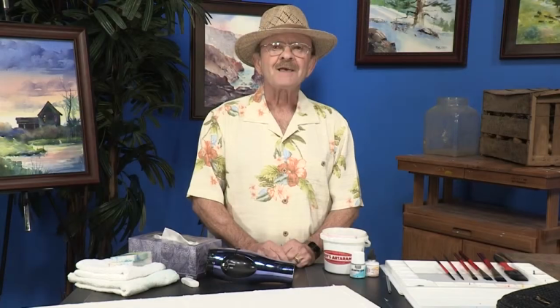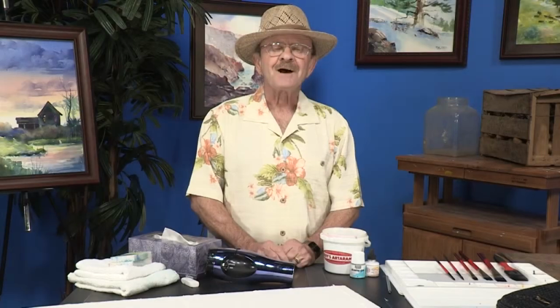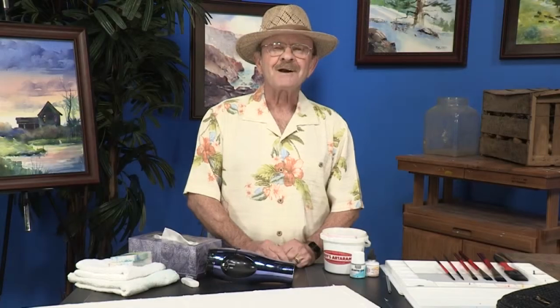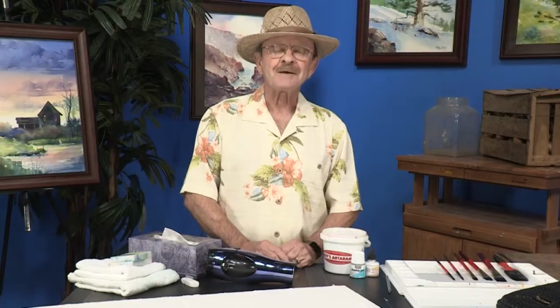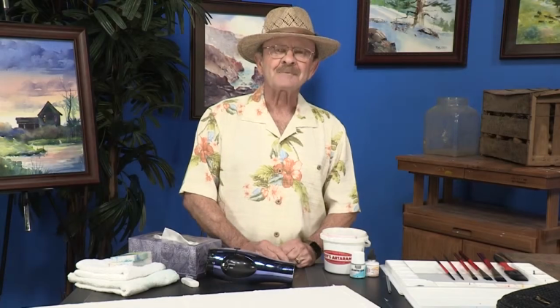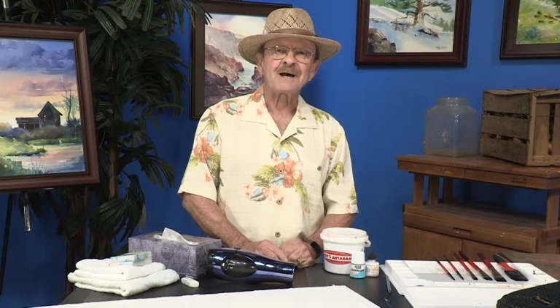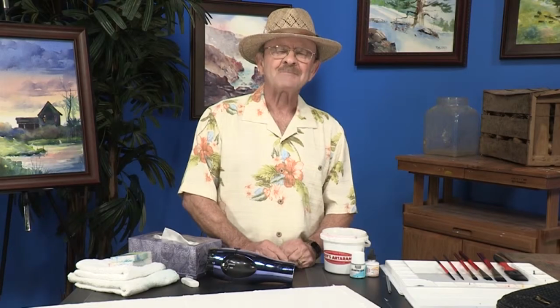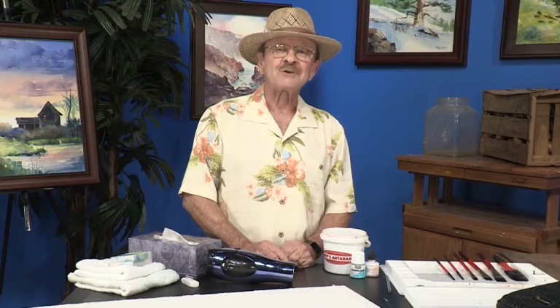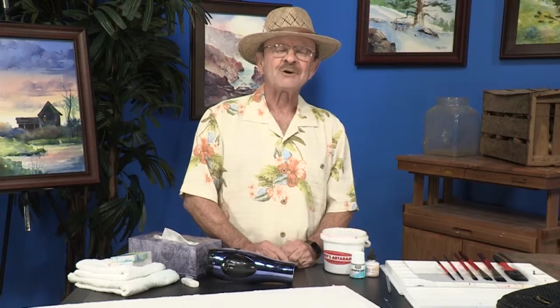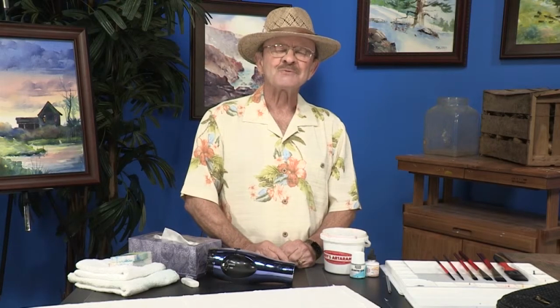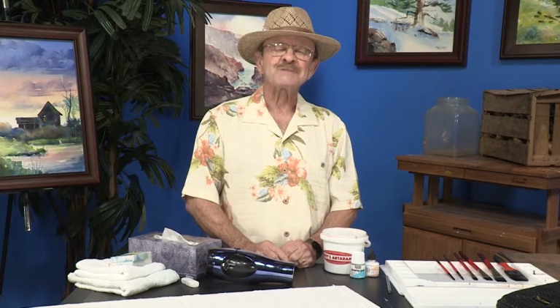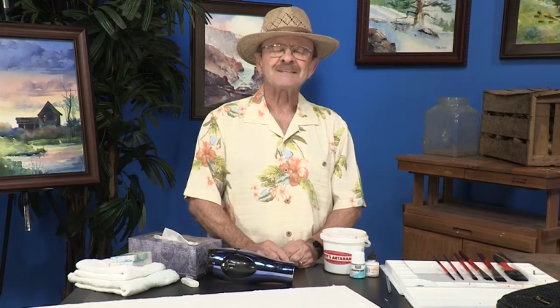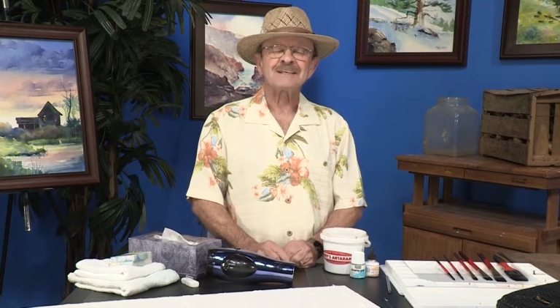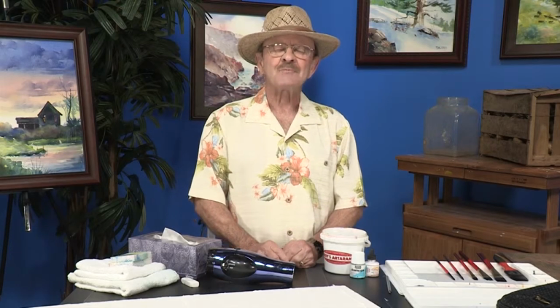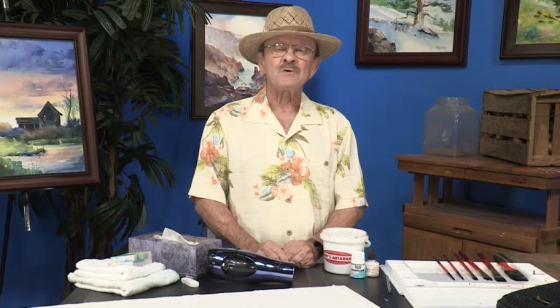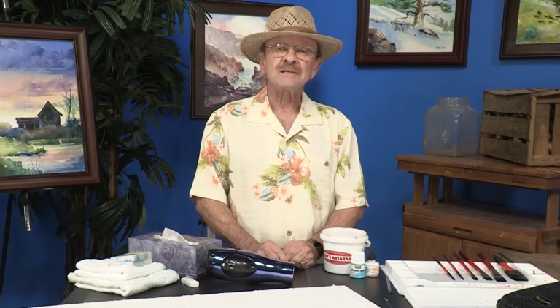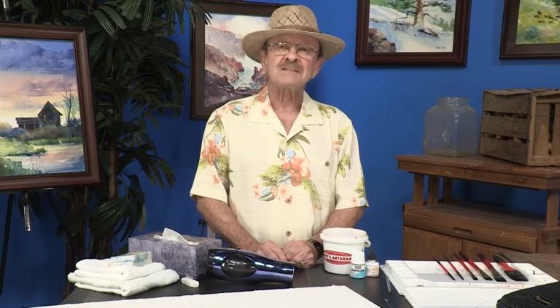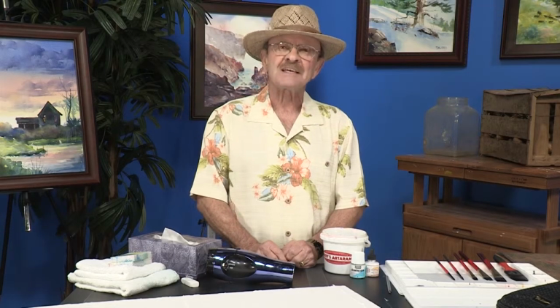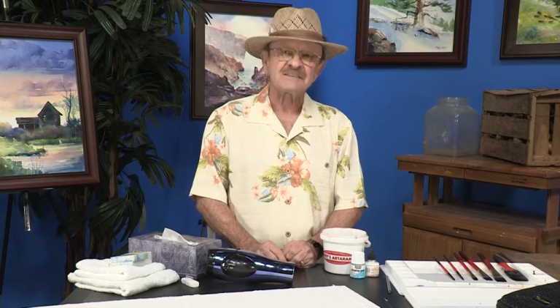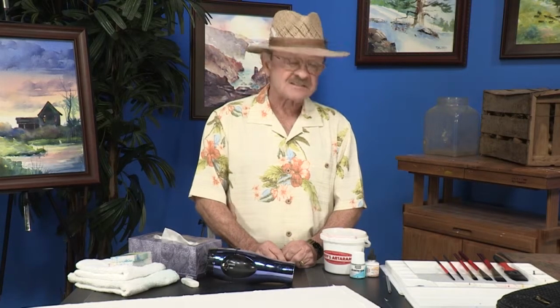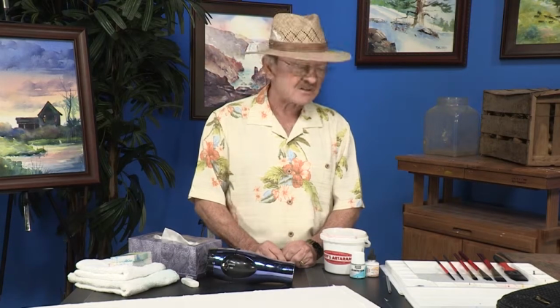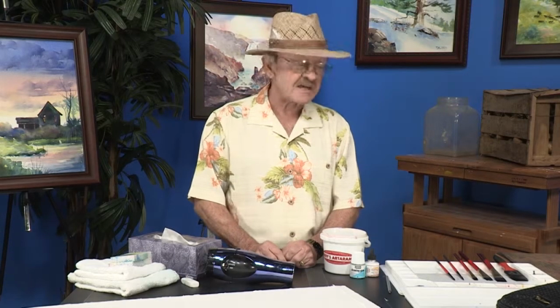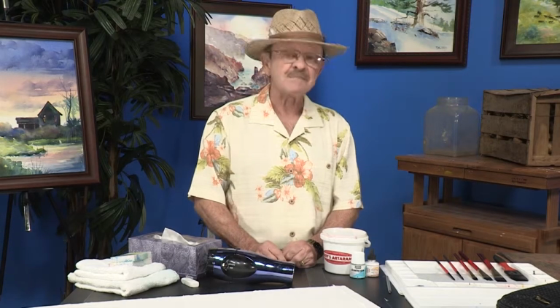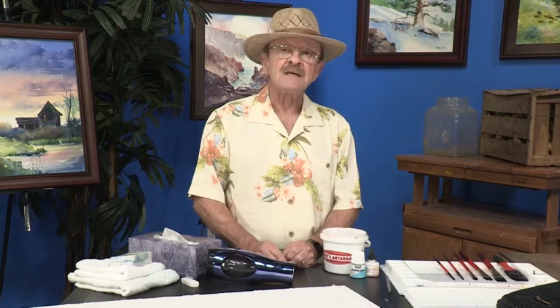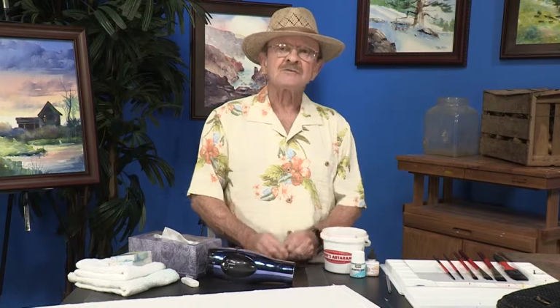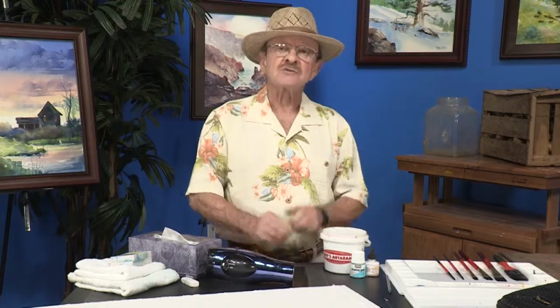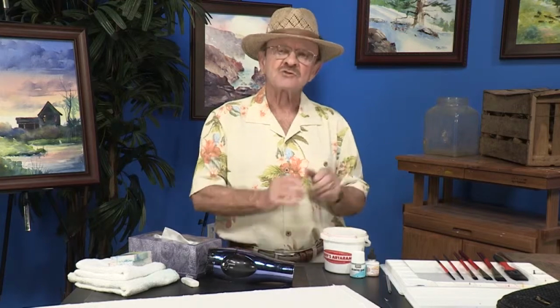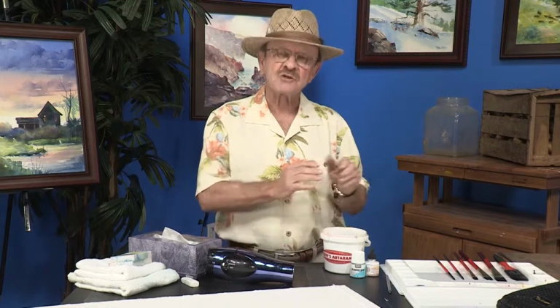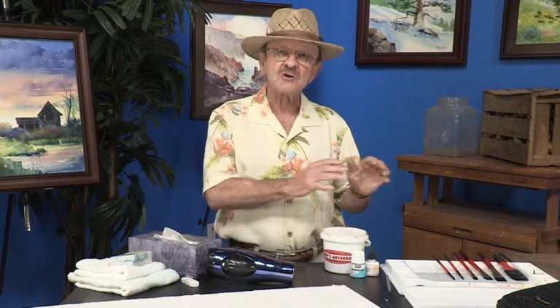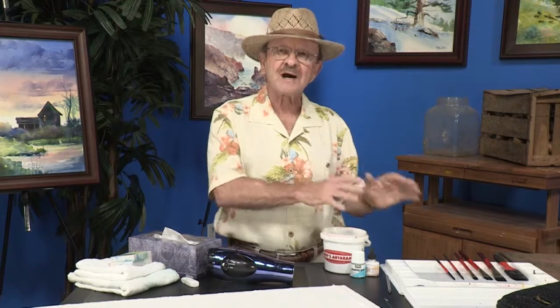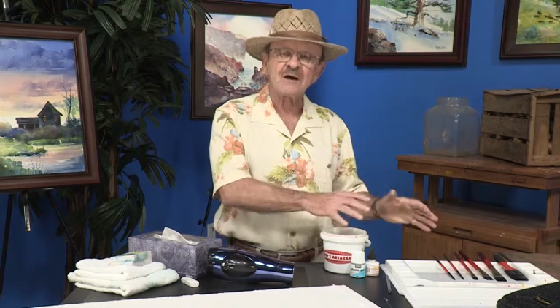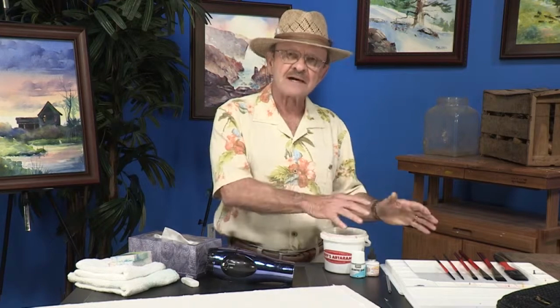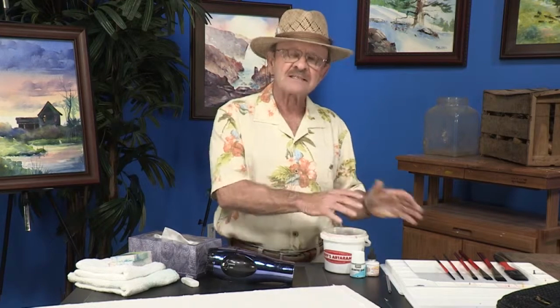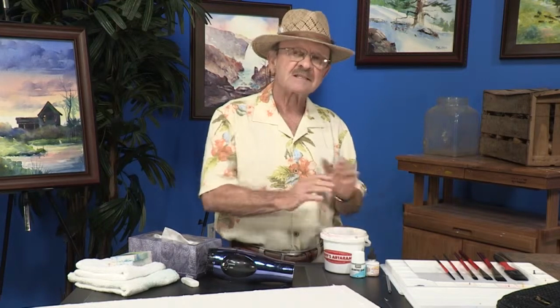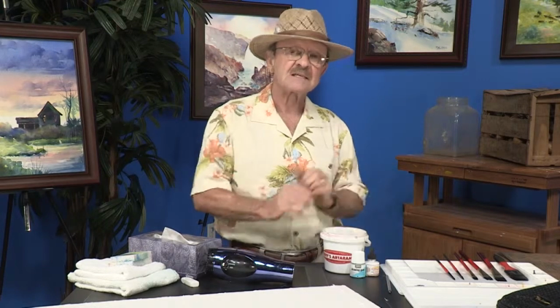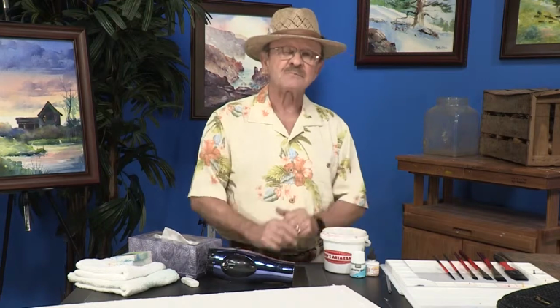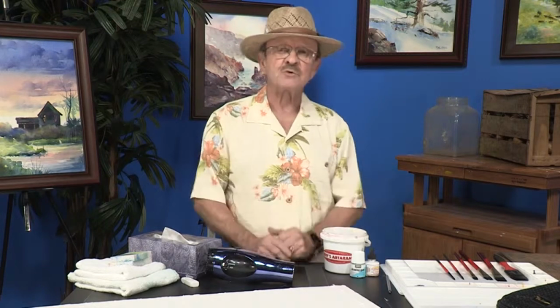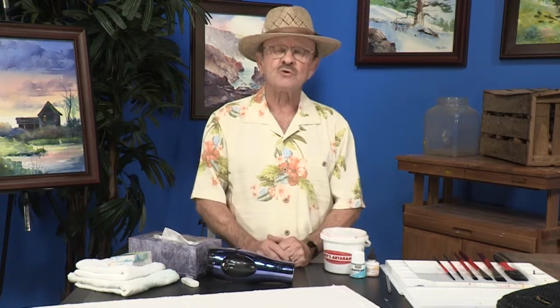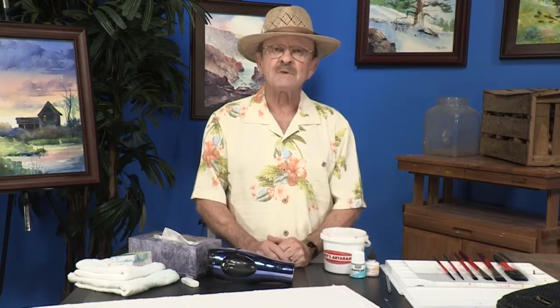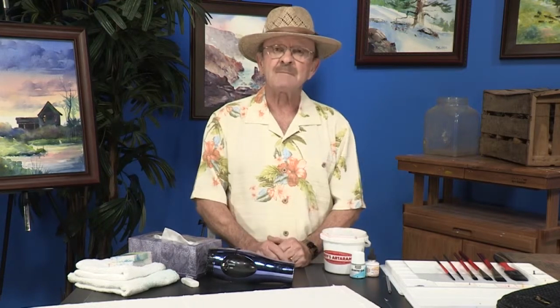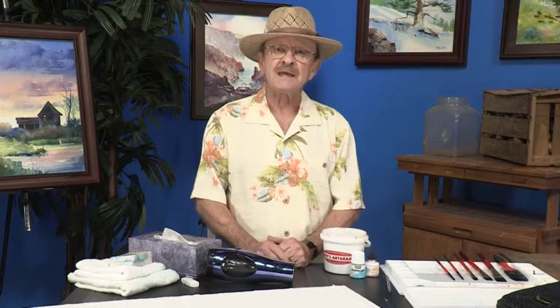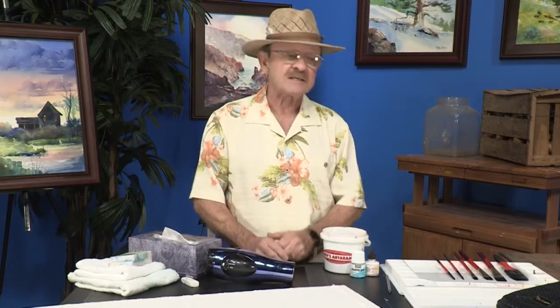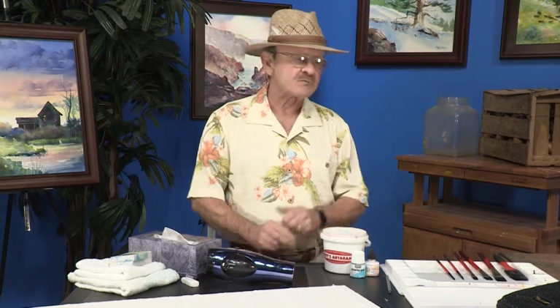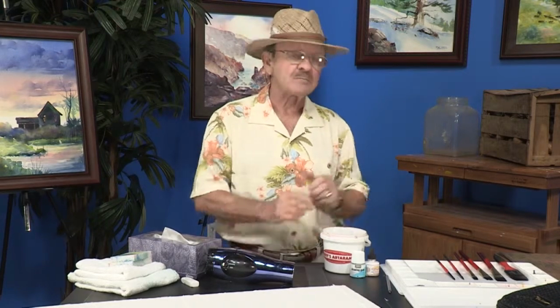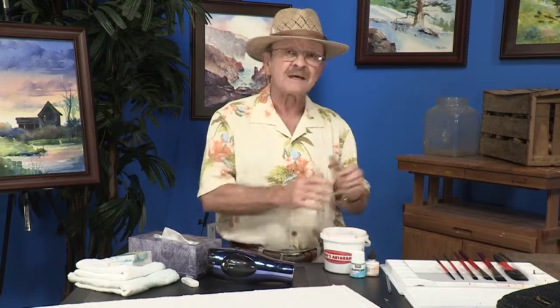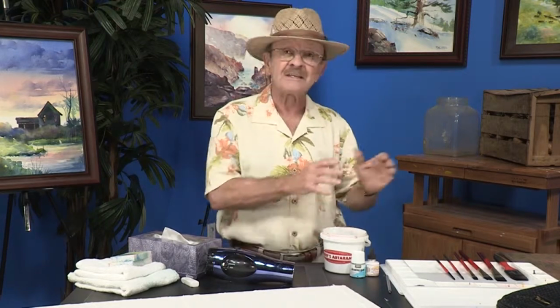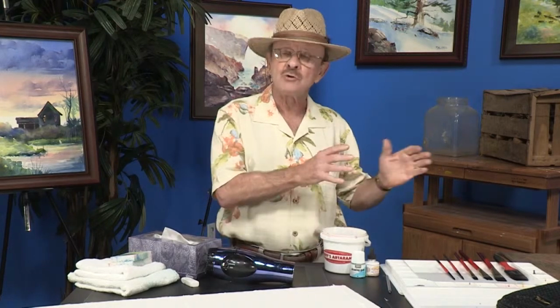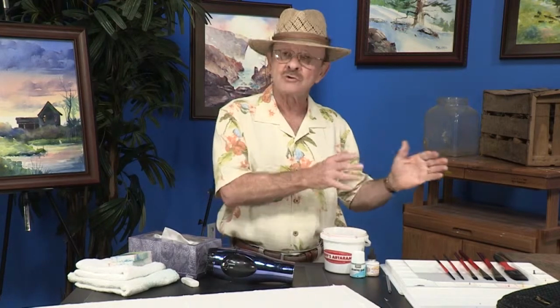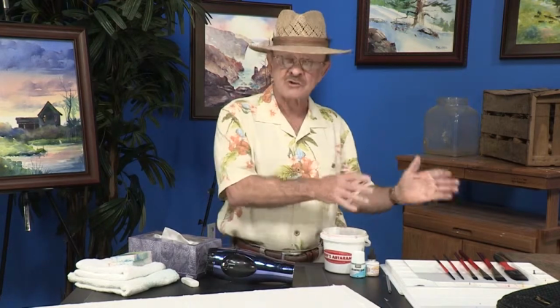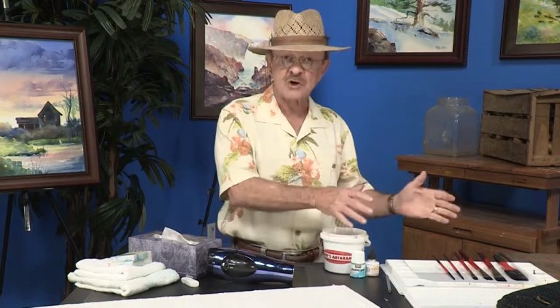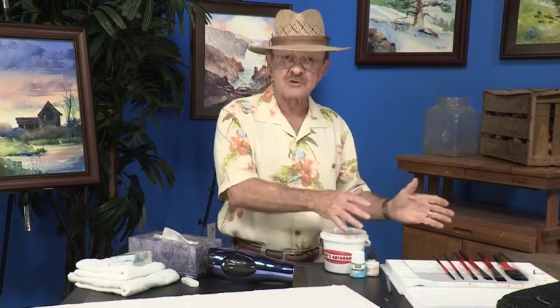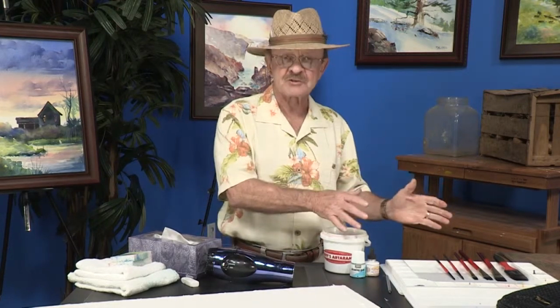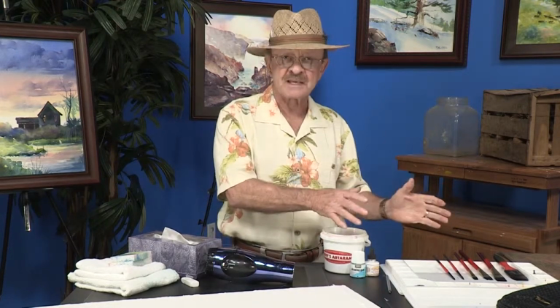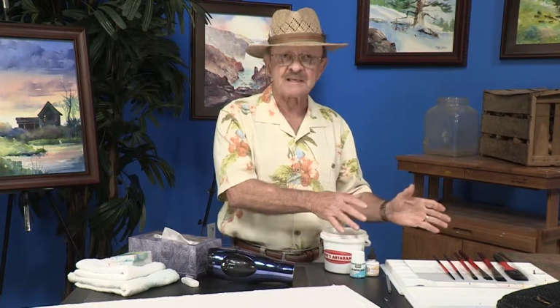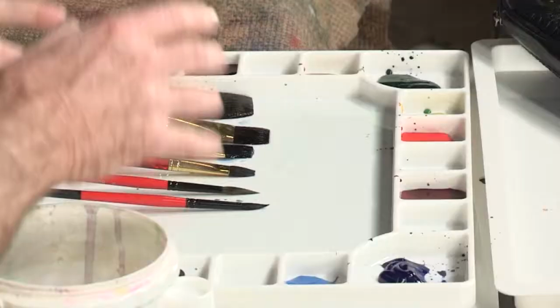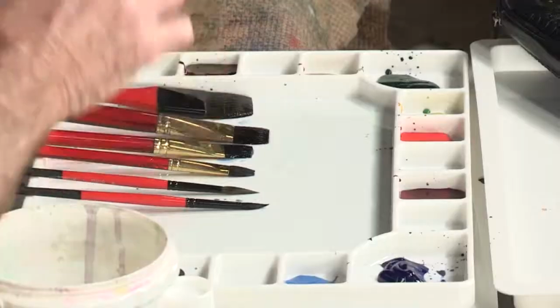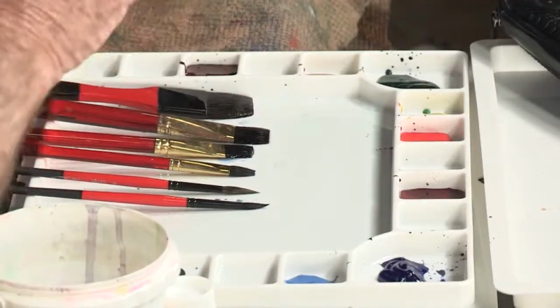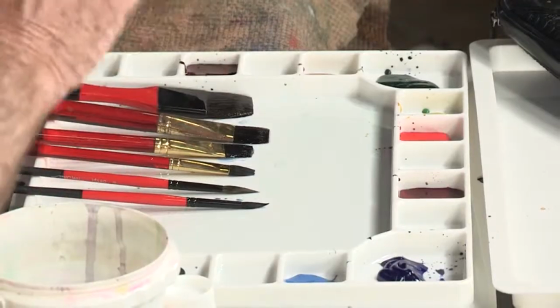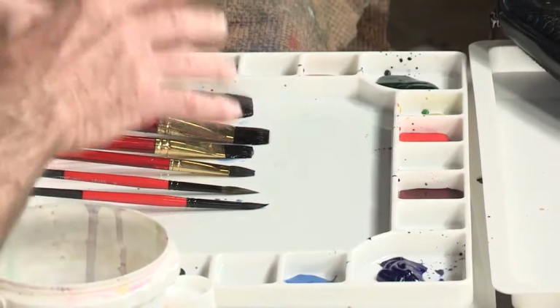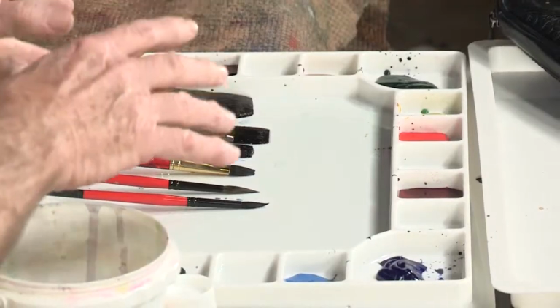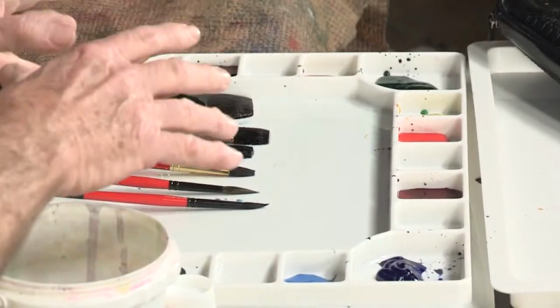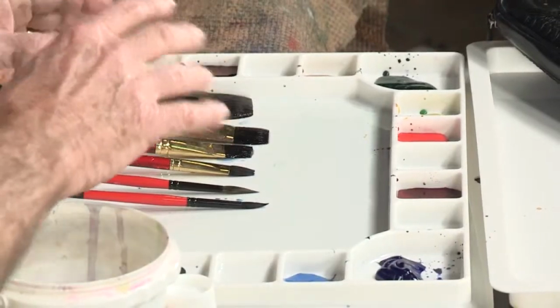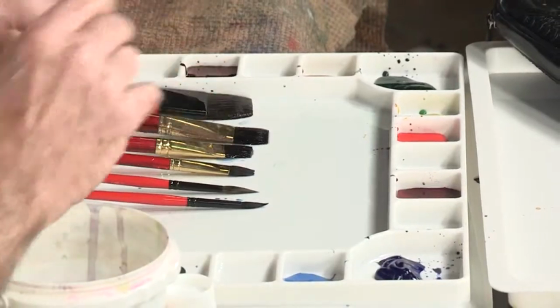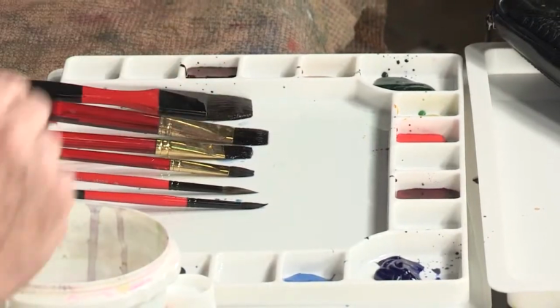Hi, I'm Tom Jones, and I want to take this time to show you how I set up to do my paintings with my new starter set DVDs.